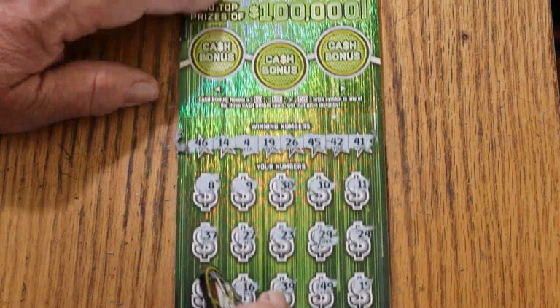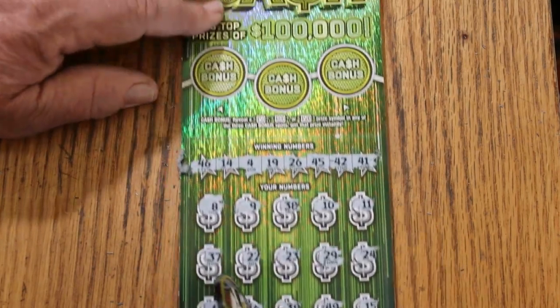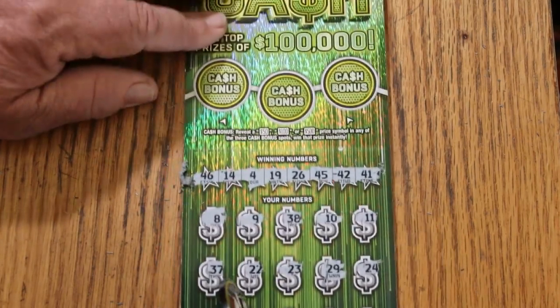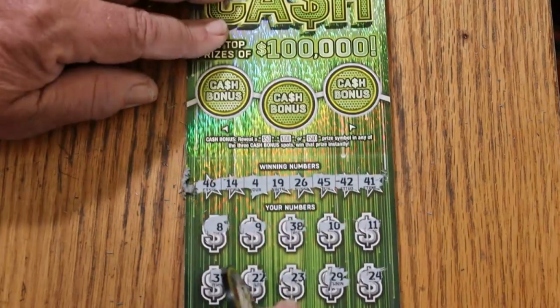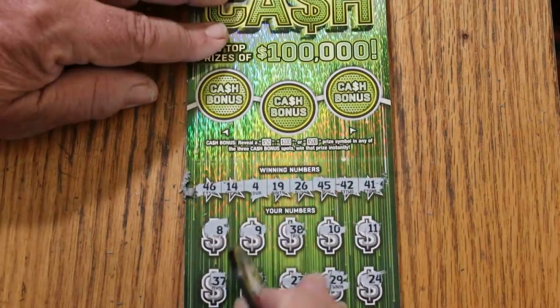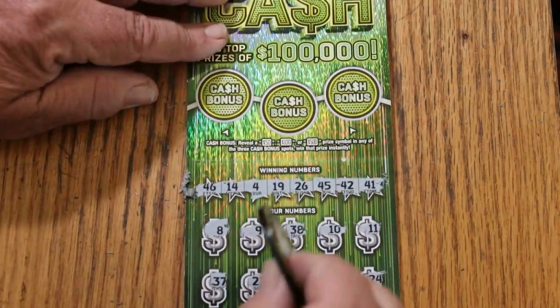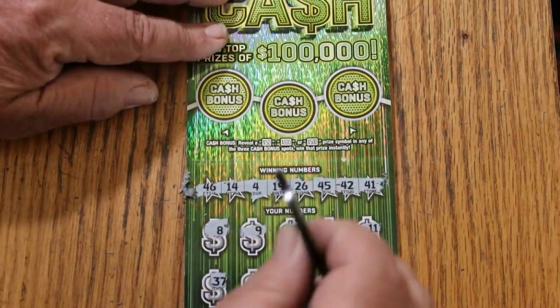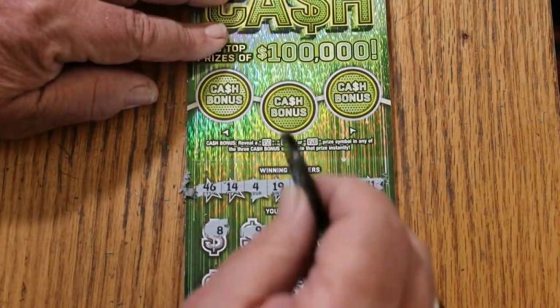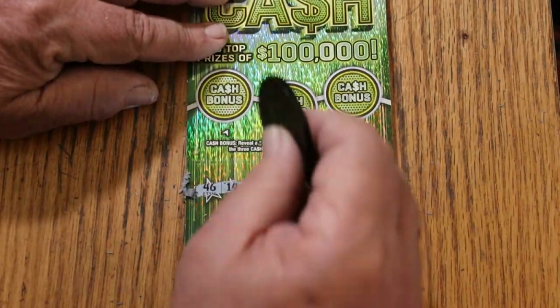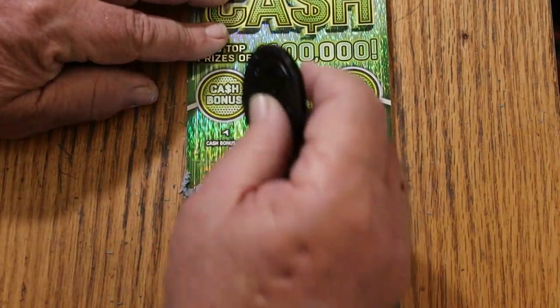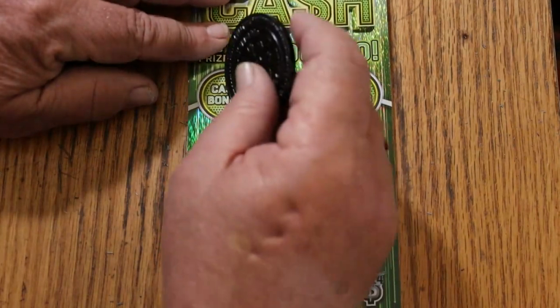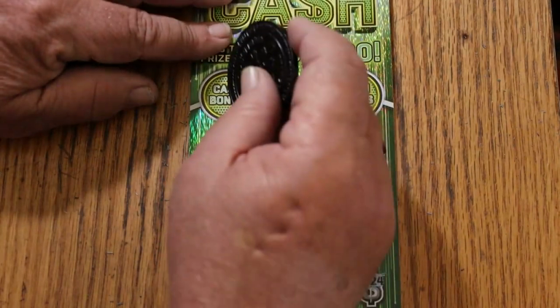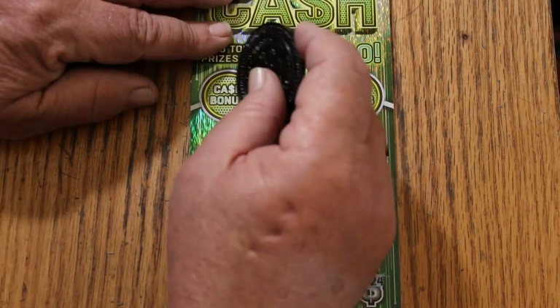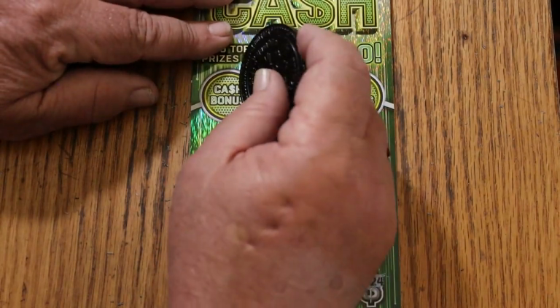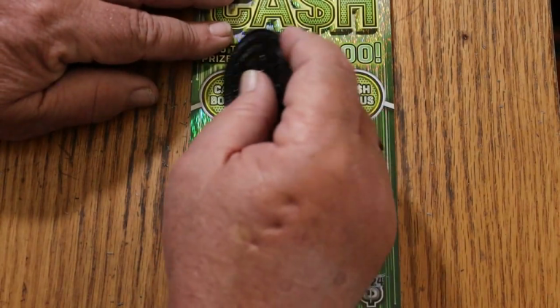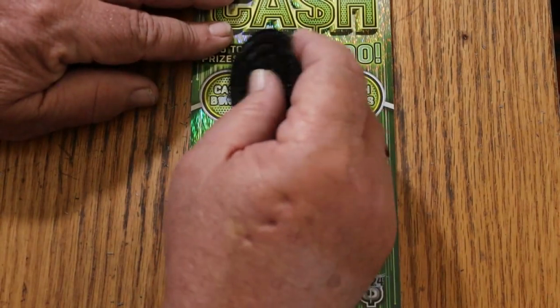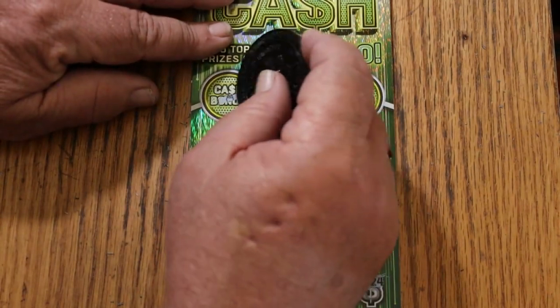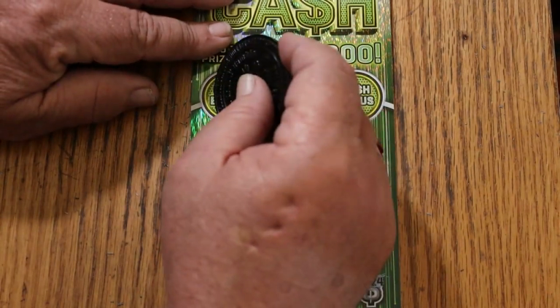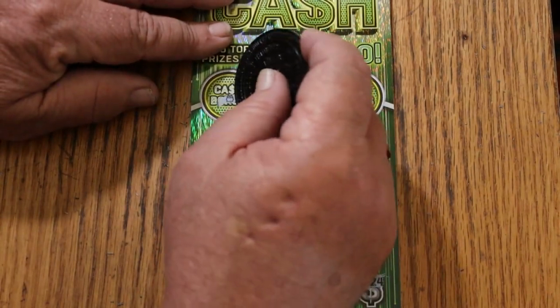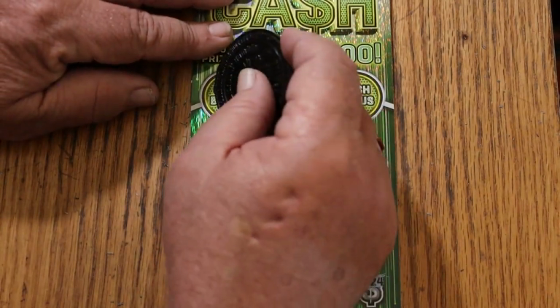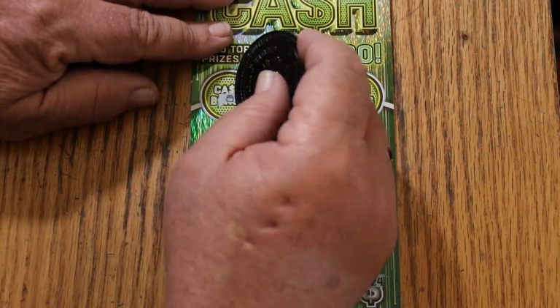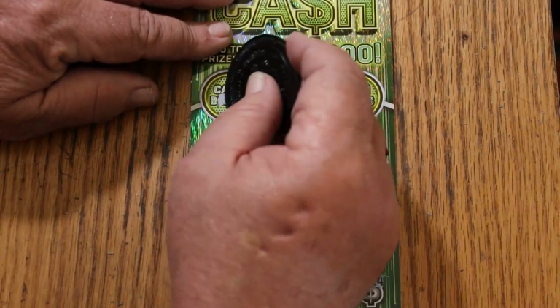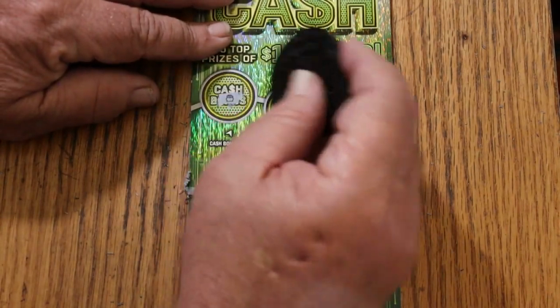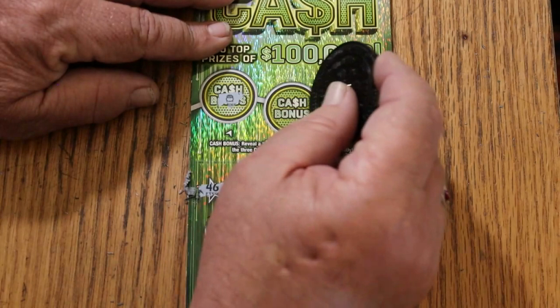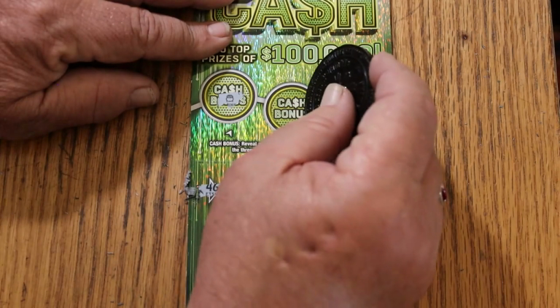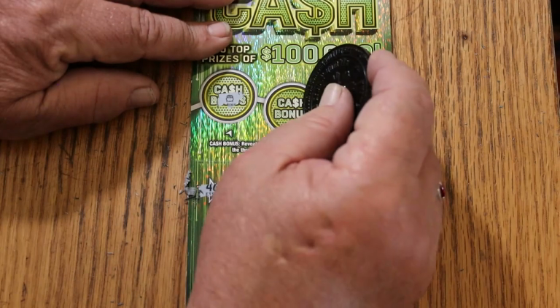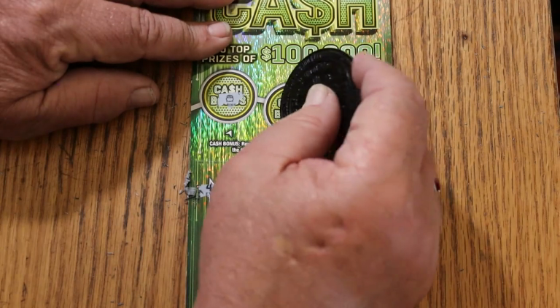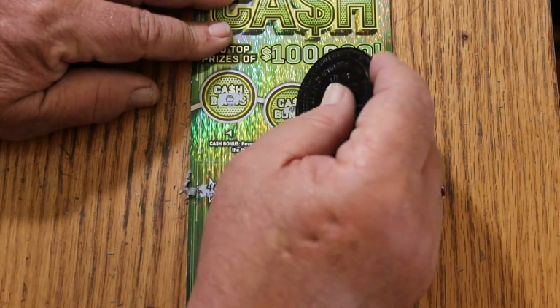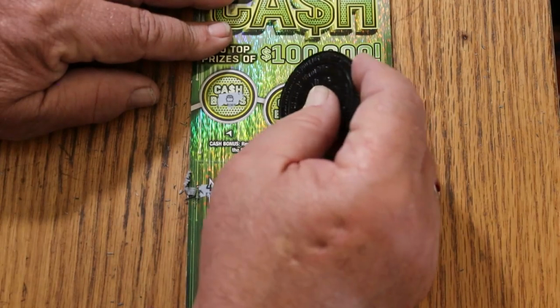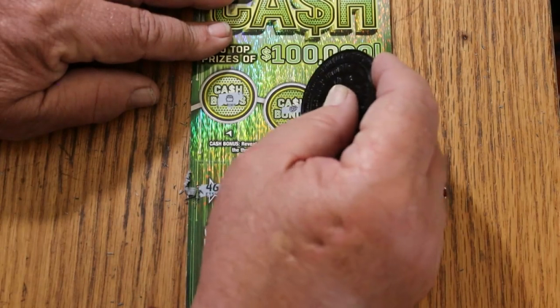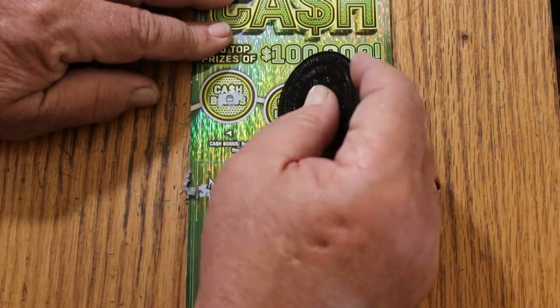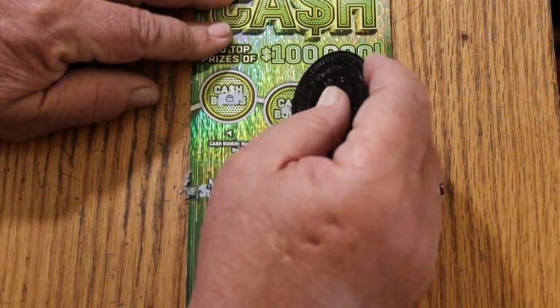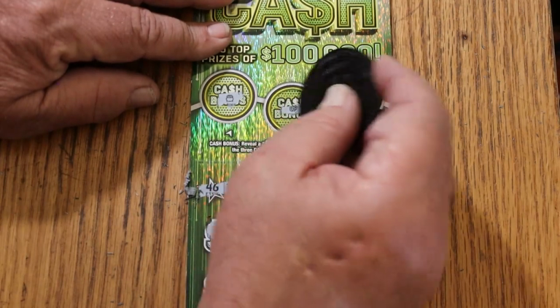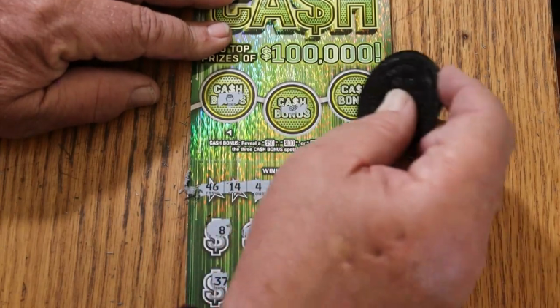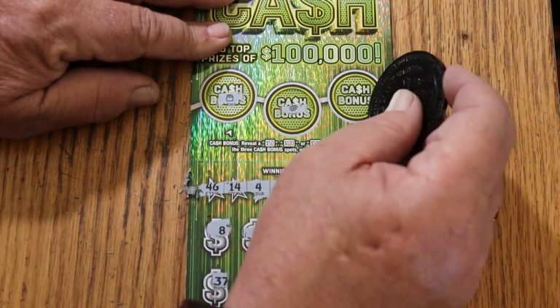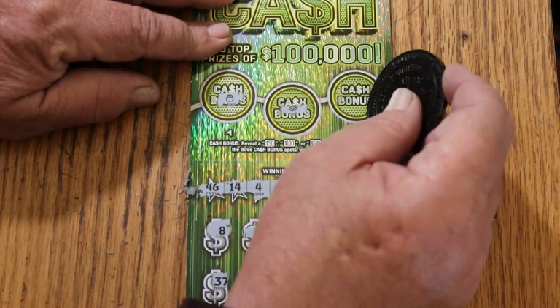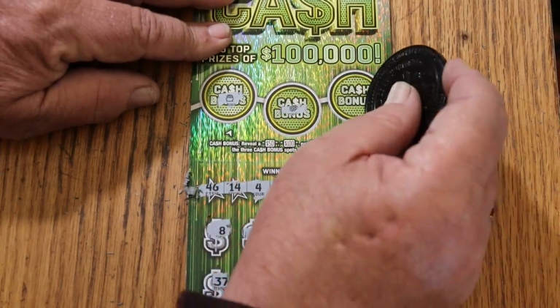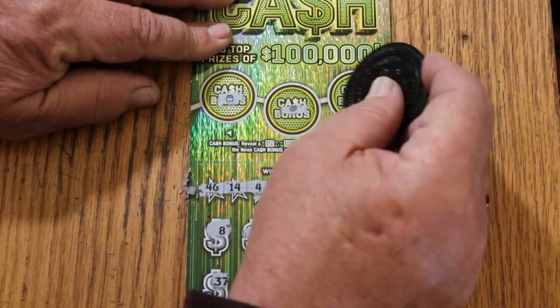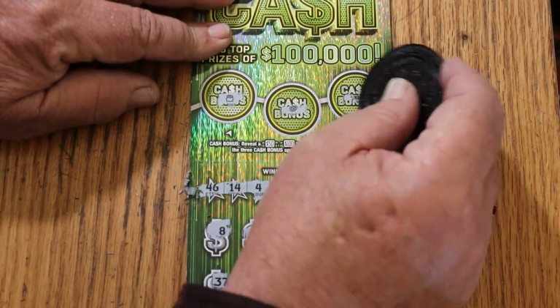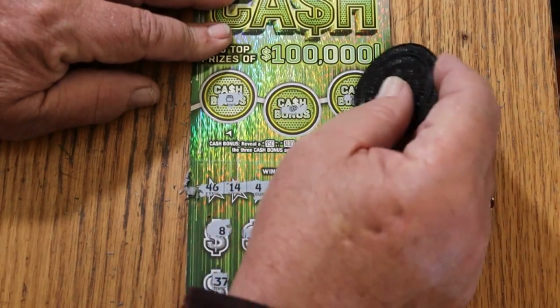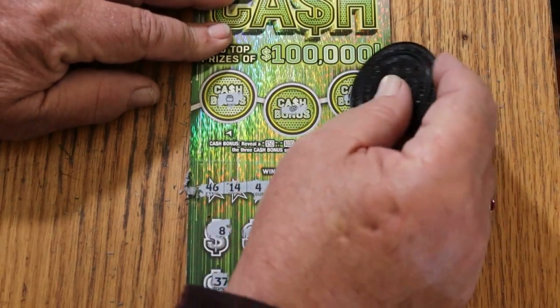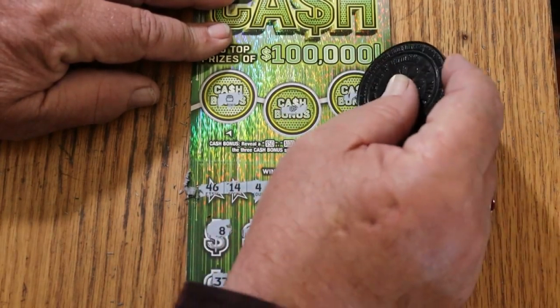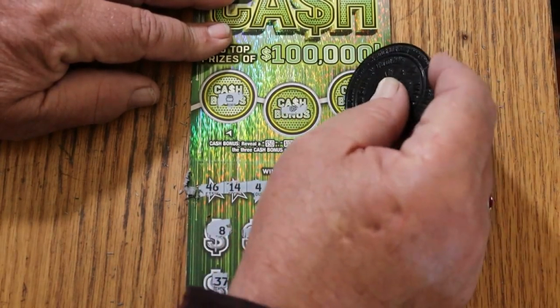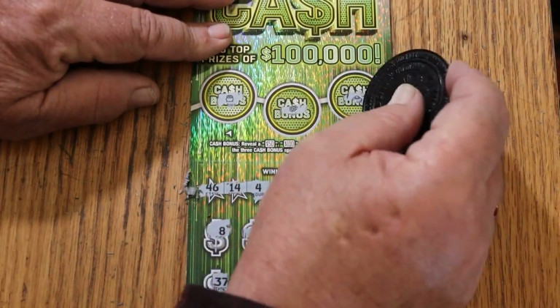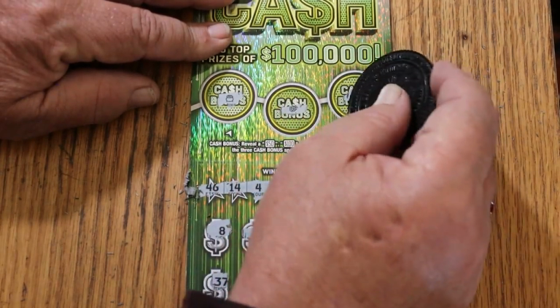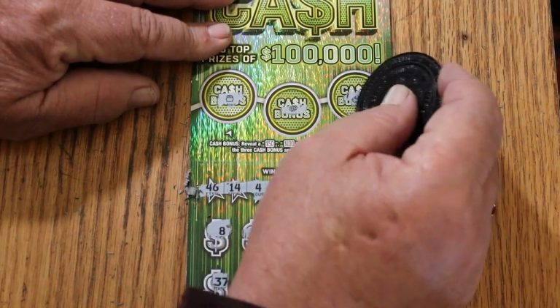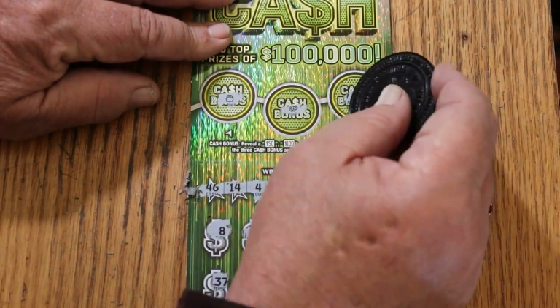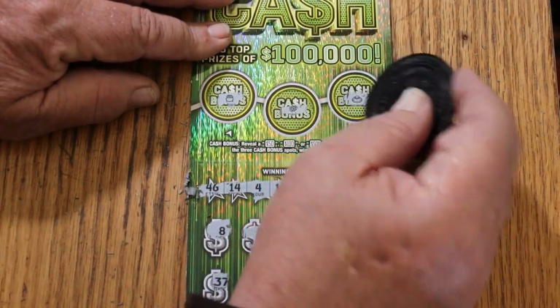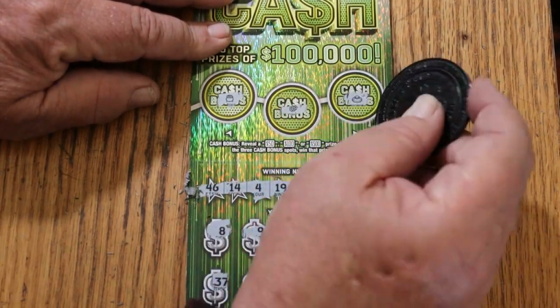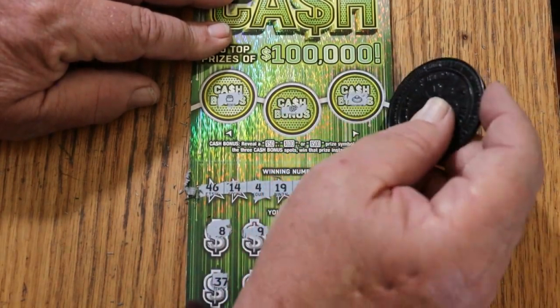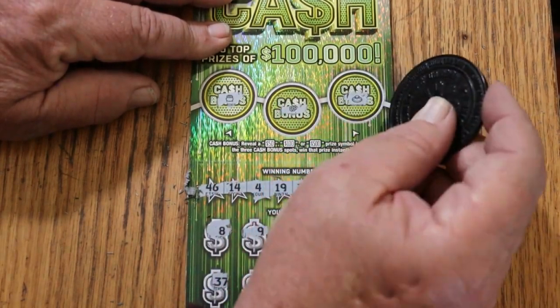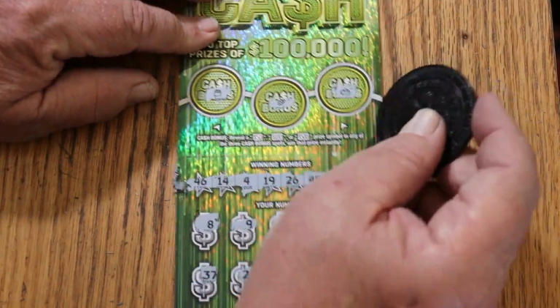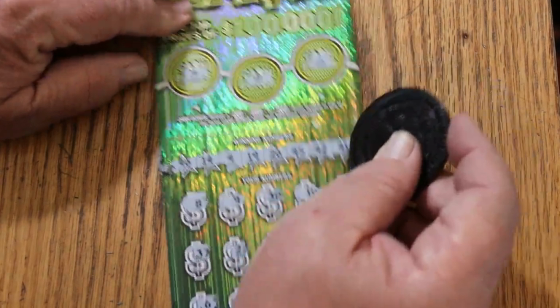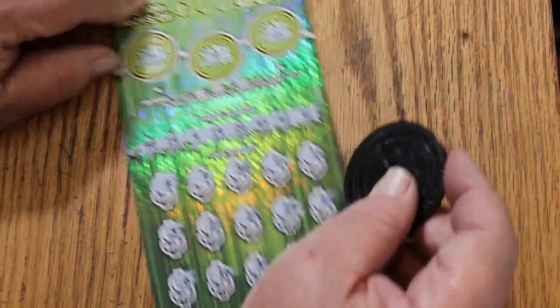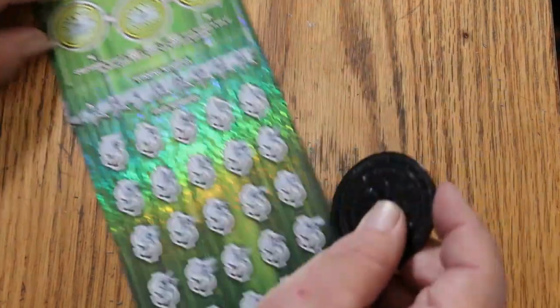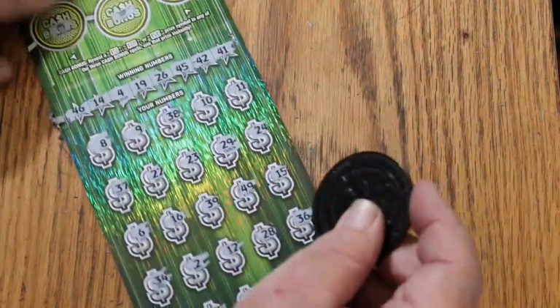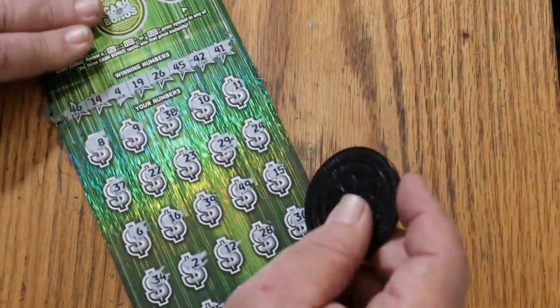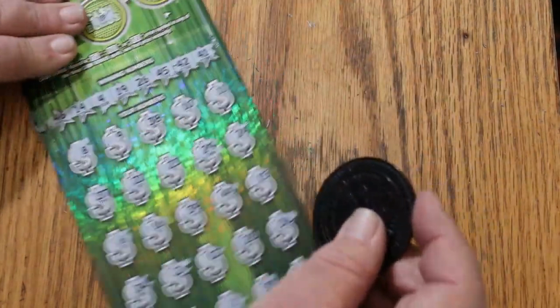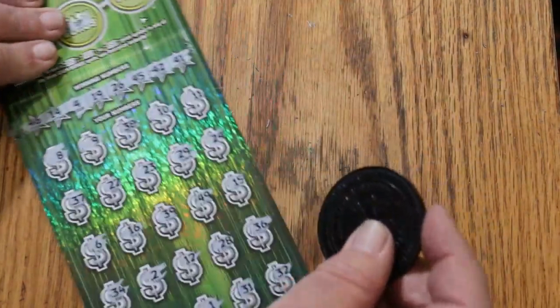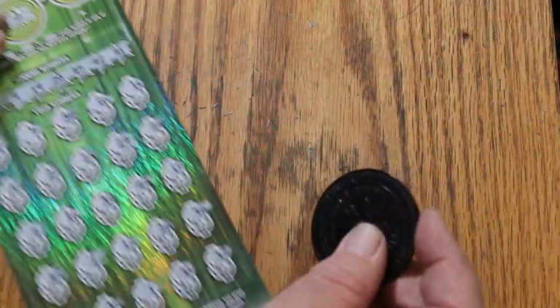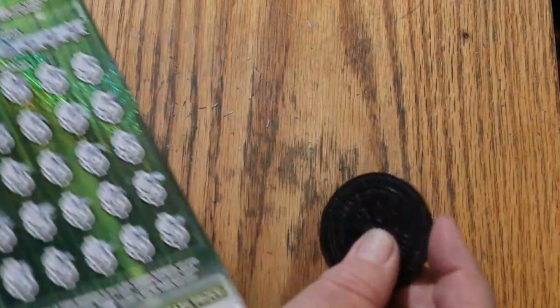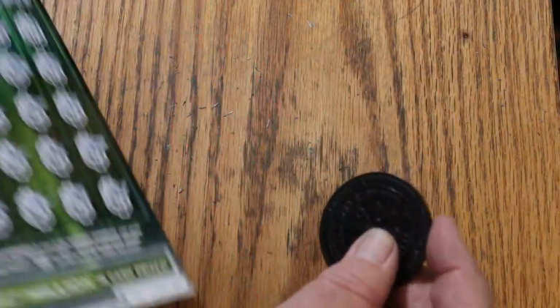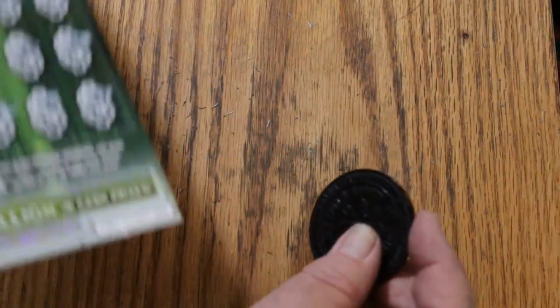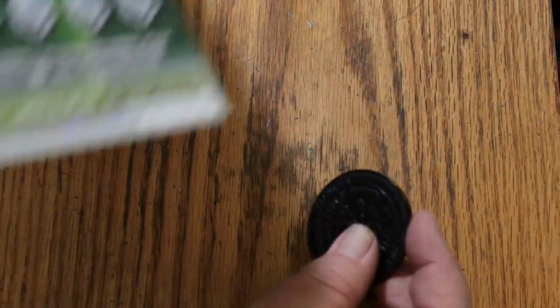Checking bonuses — no, no, no. Alright, on to ticket 7.